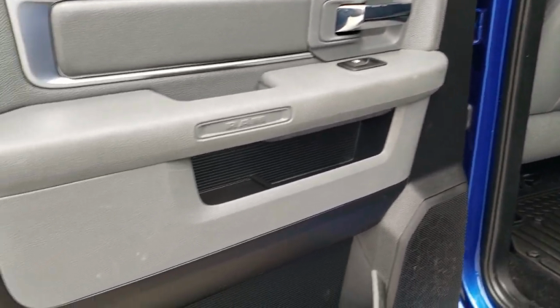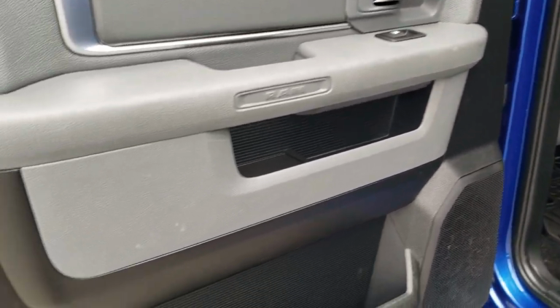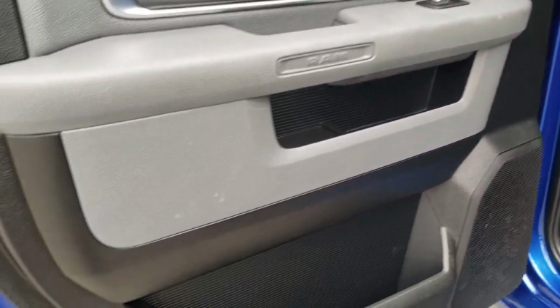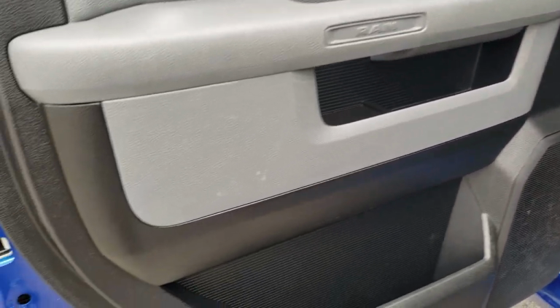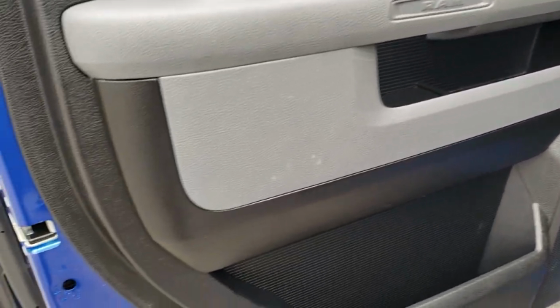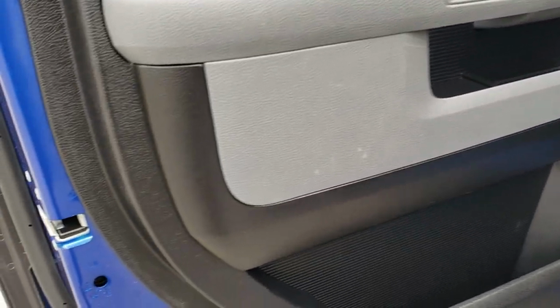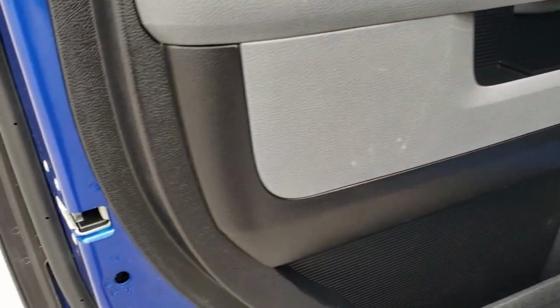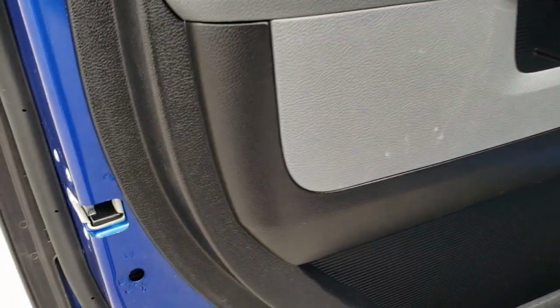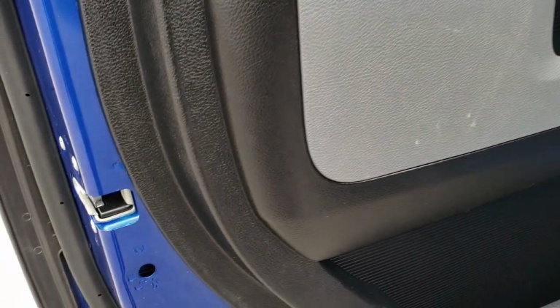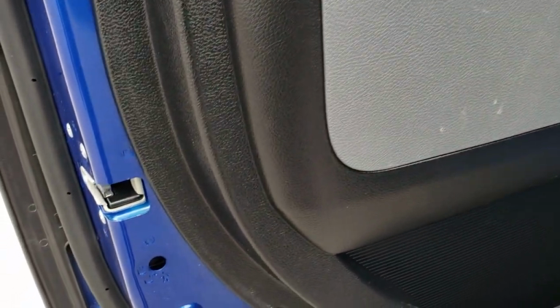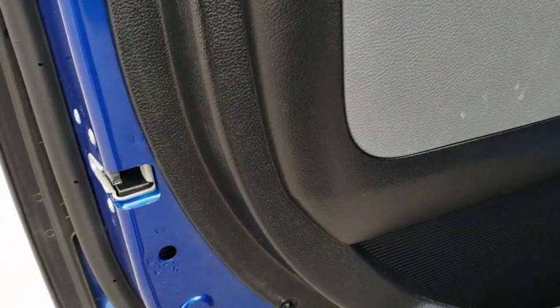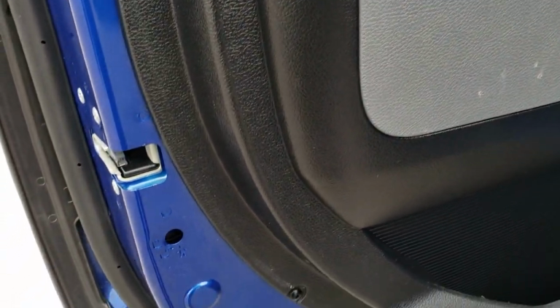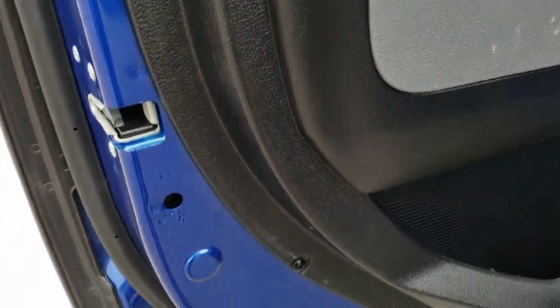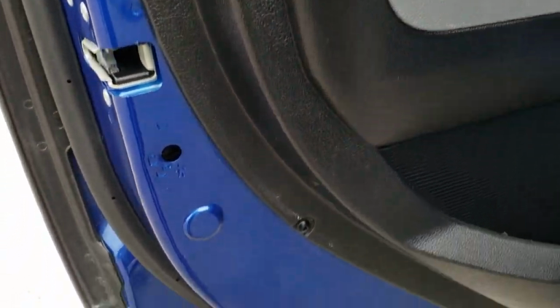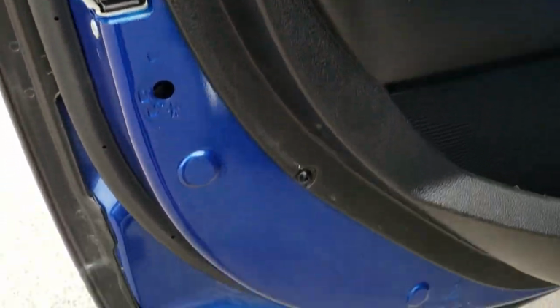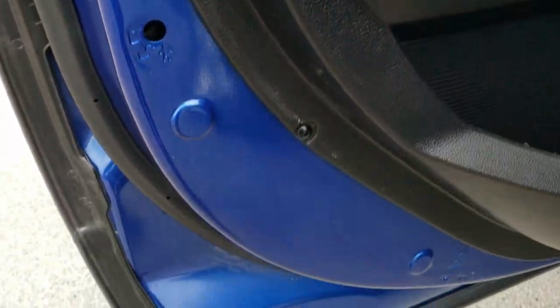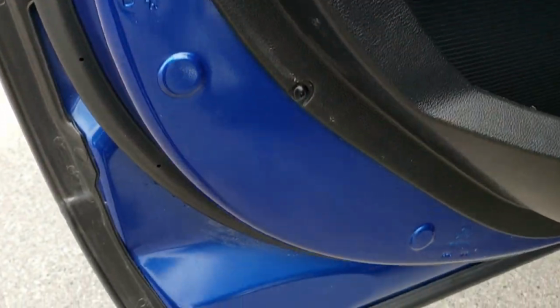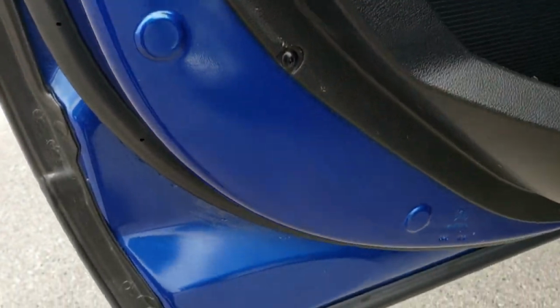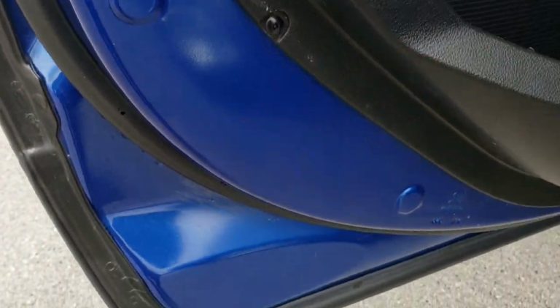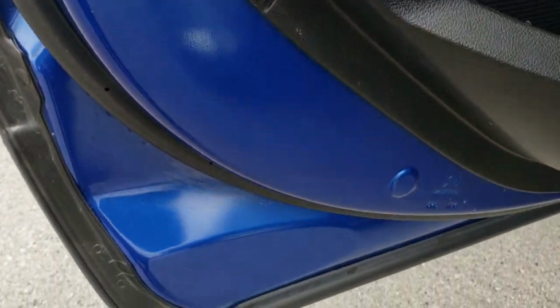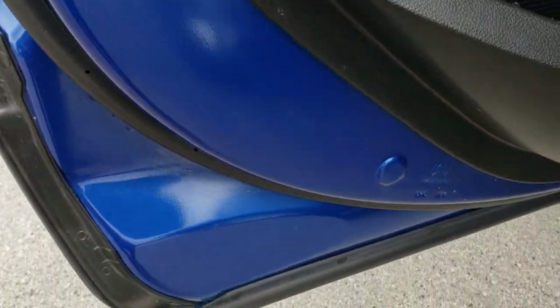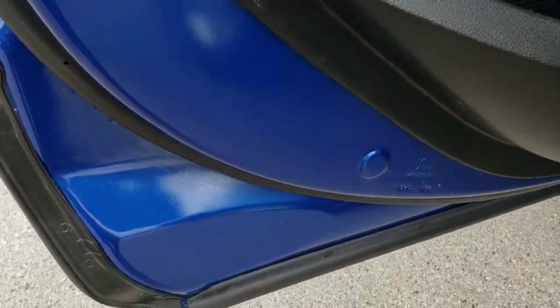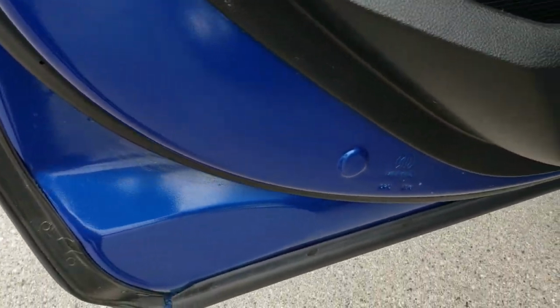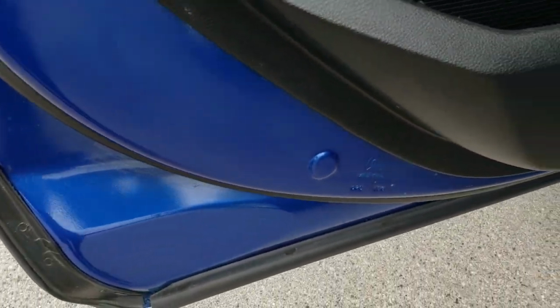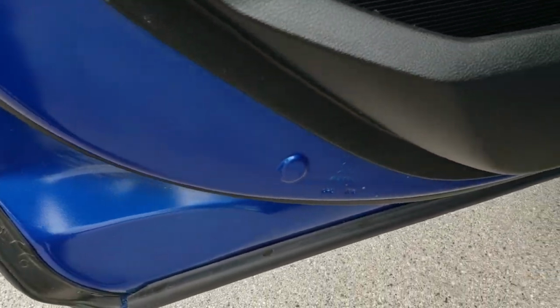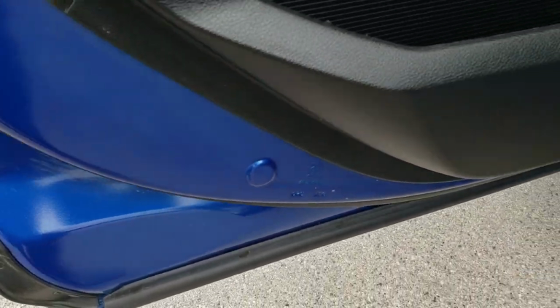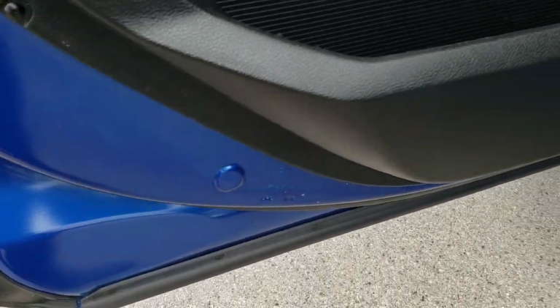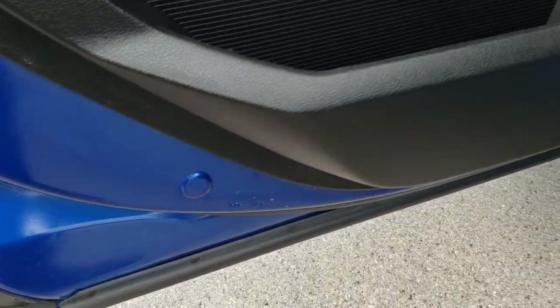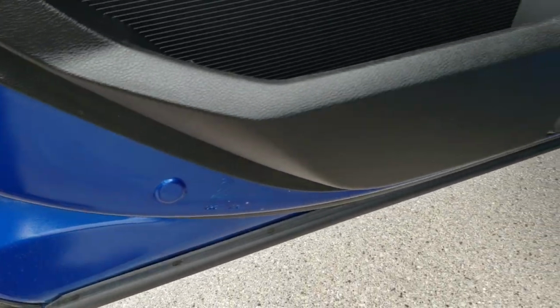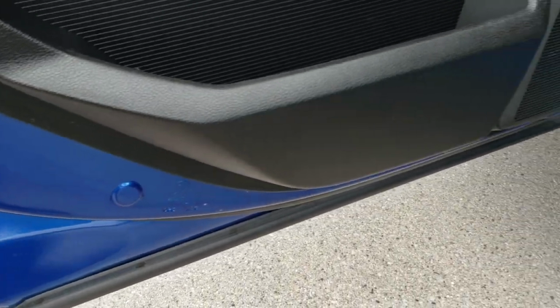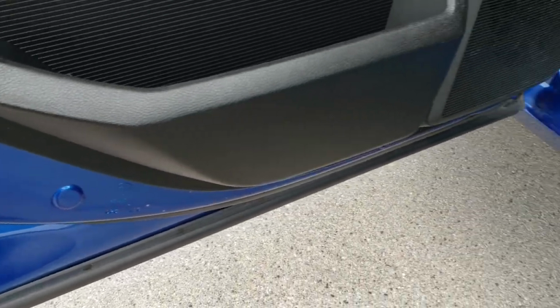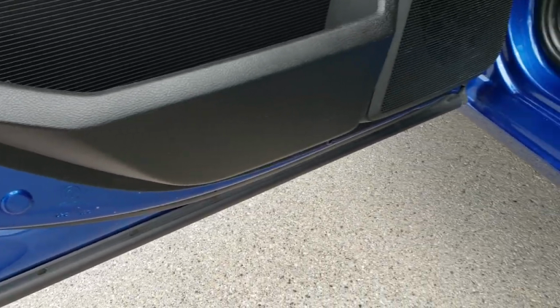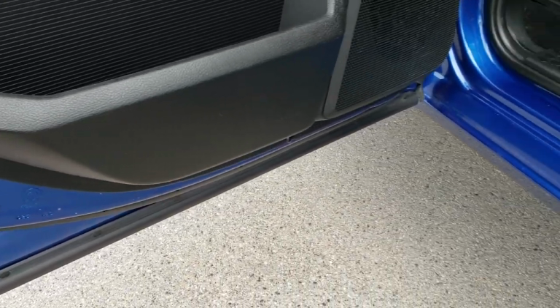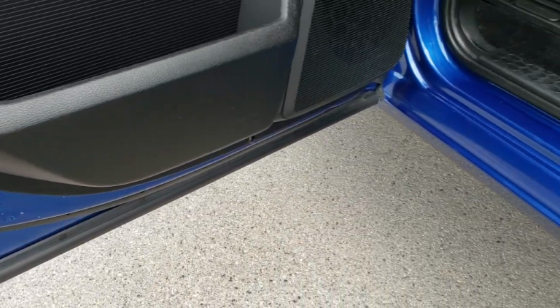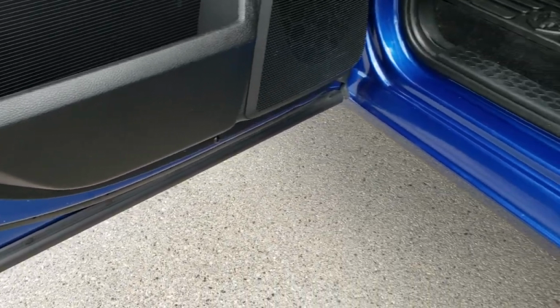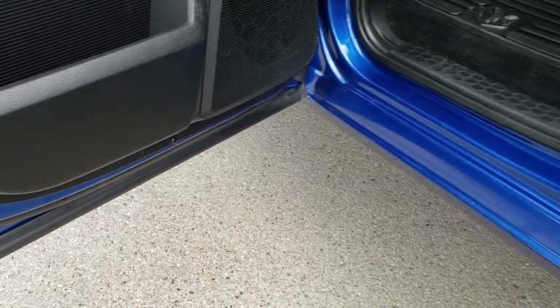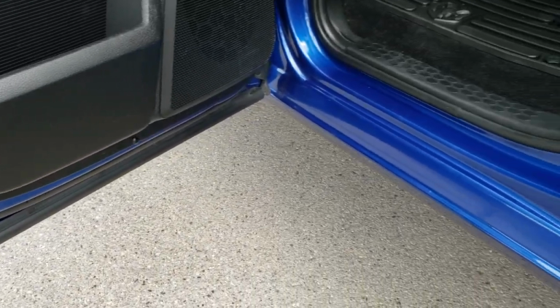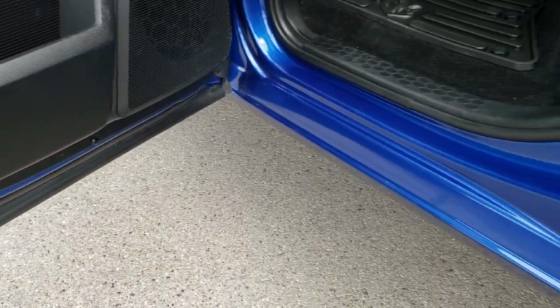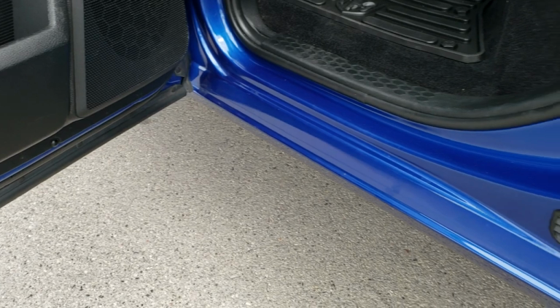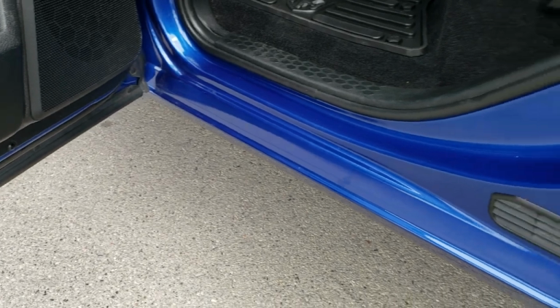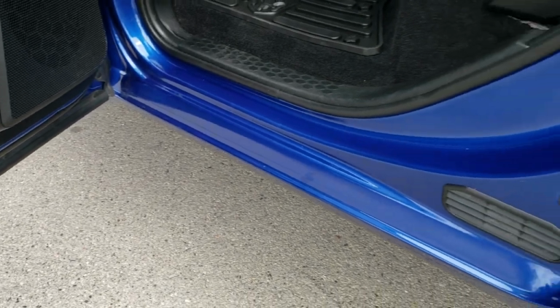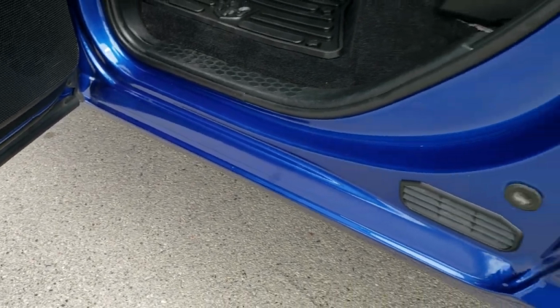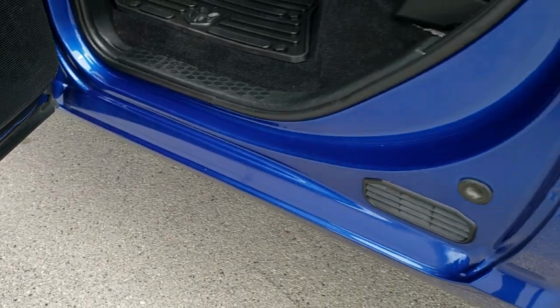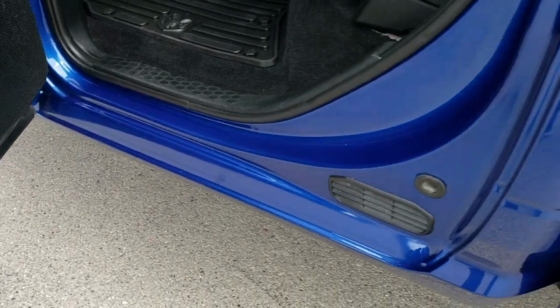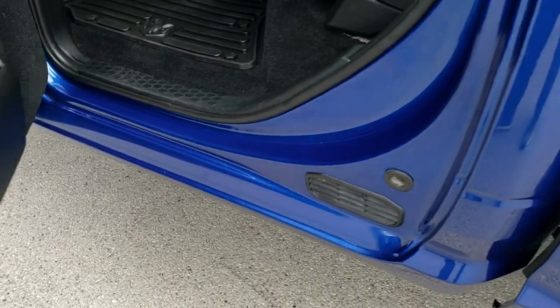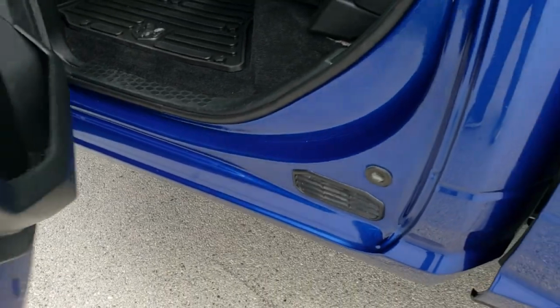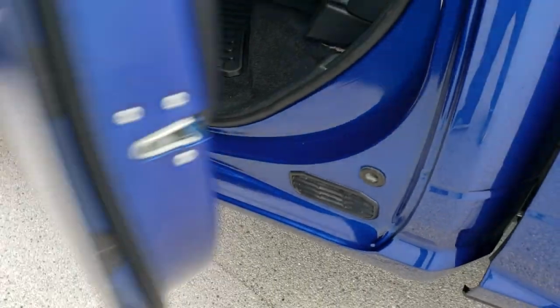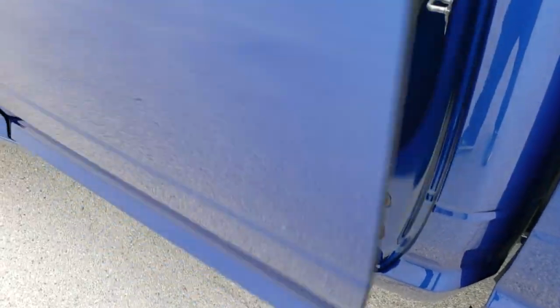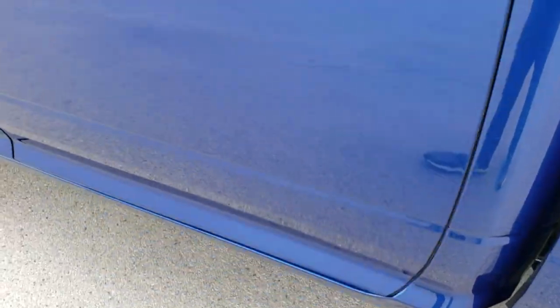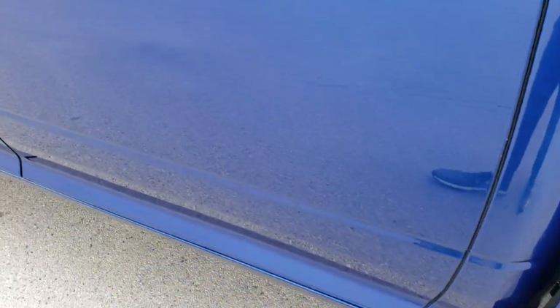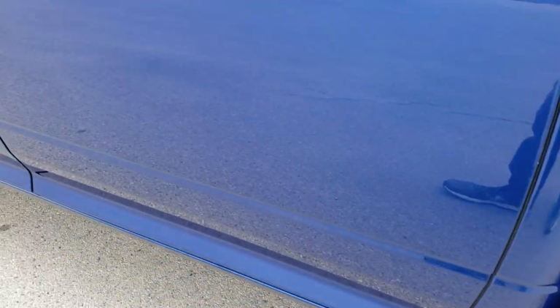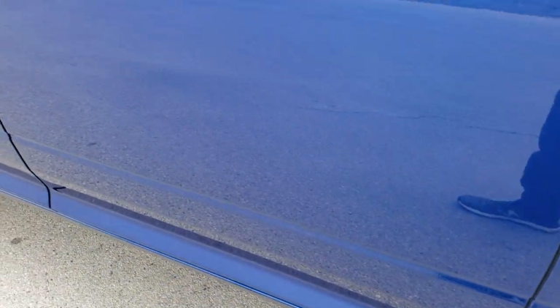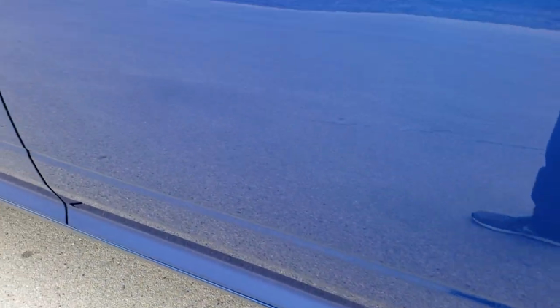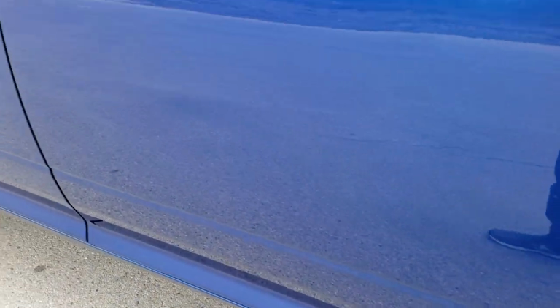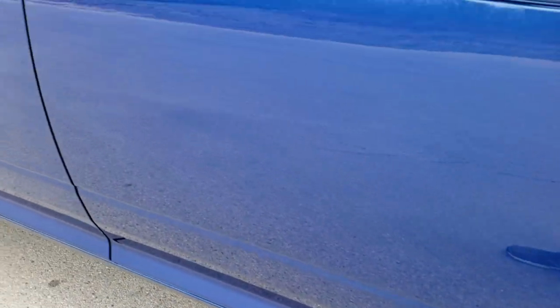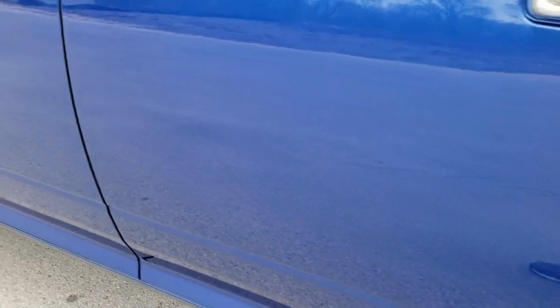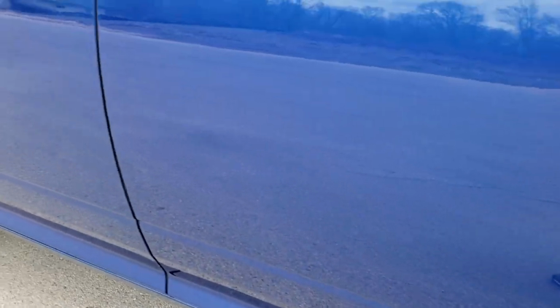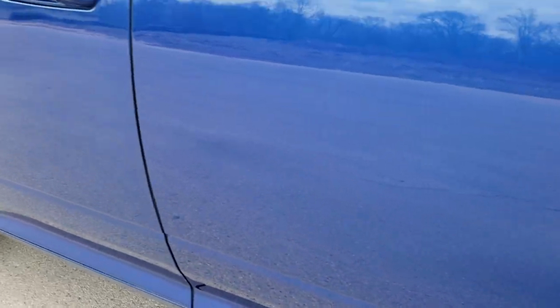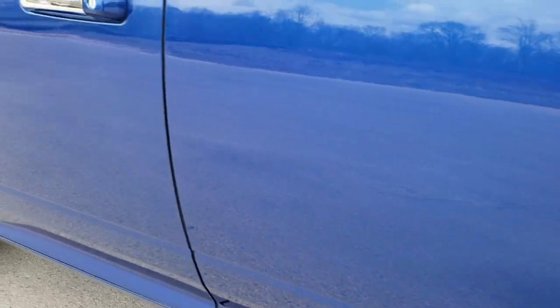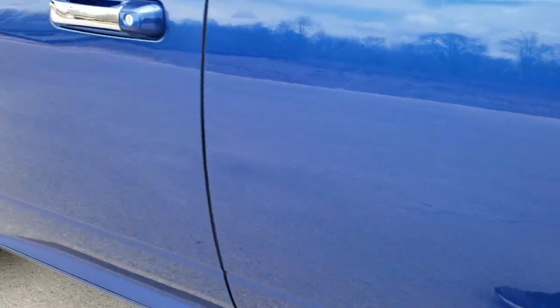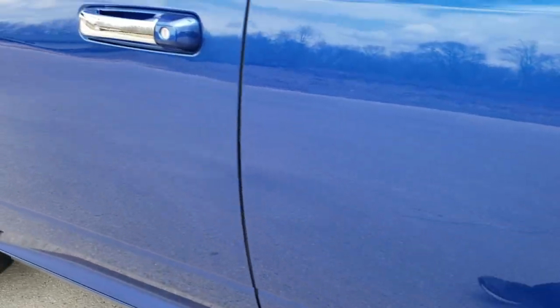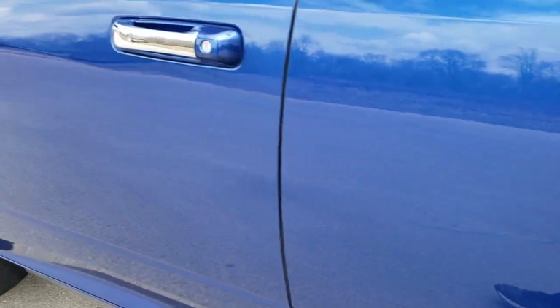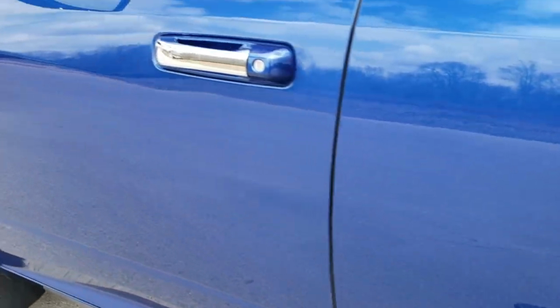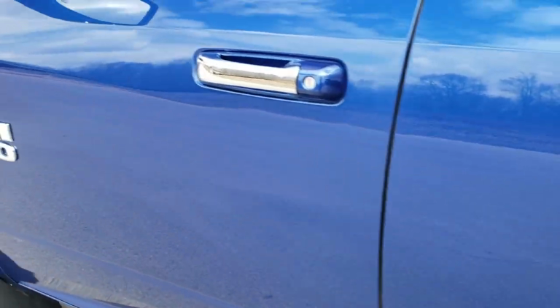Child safety locks on the back doors. The bottoms of the doors all look good, as does the kick plate there. And we'll take a quick look under the hood.